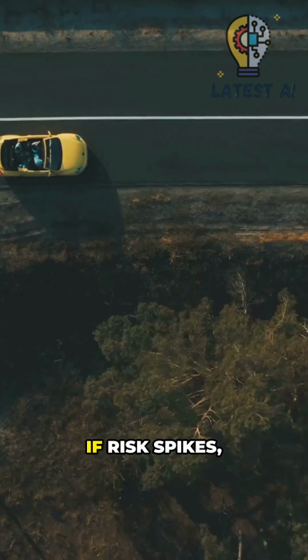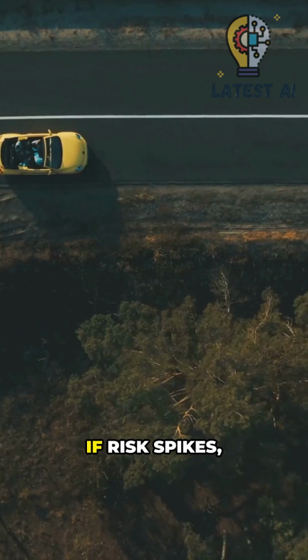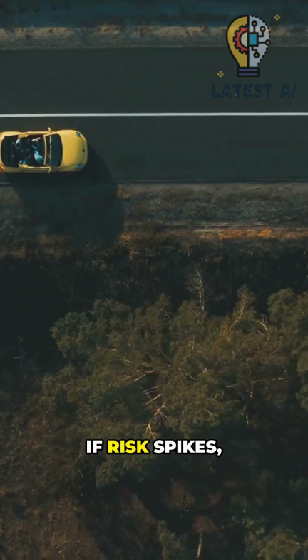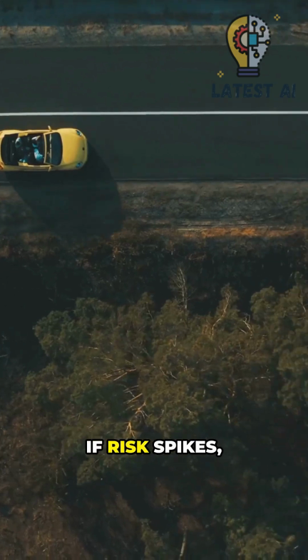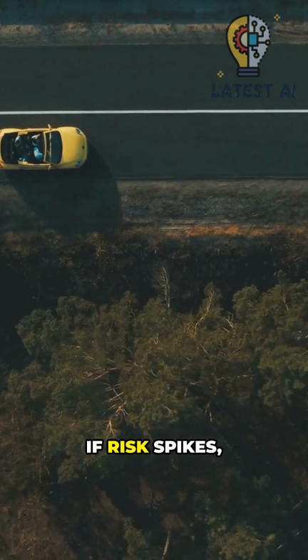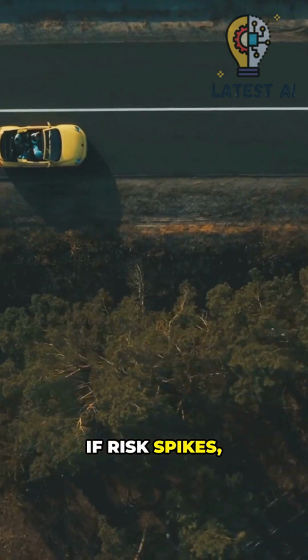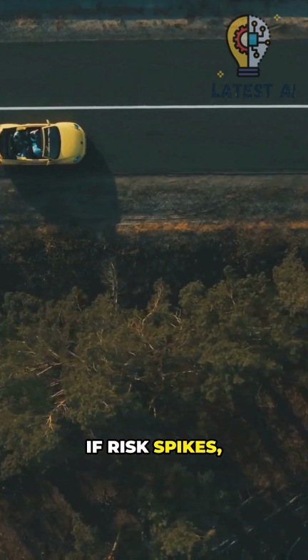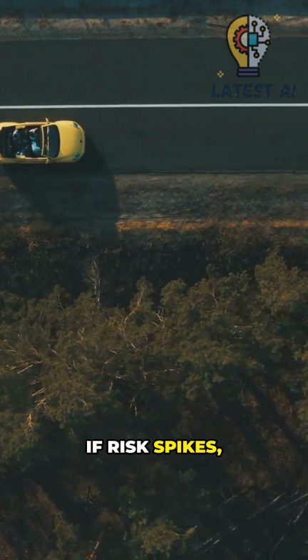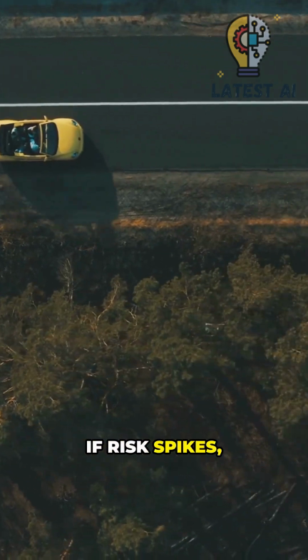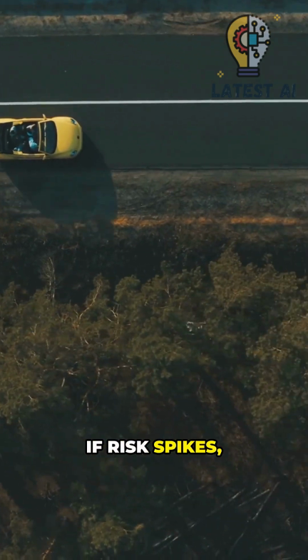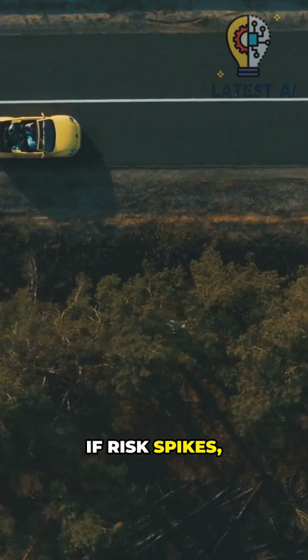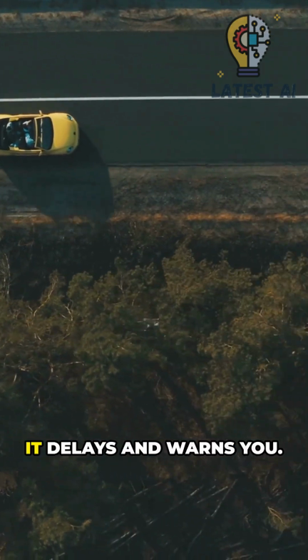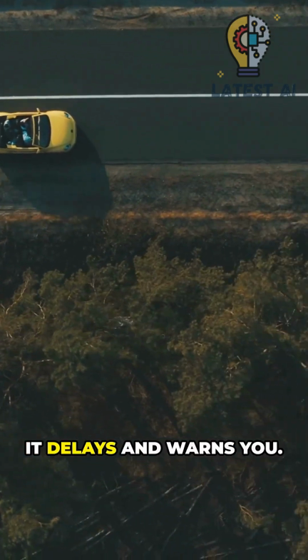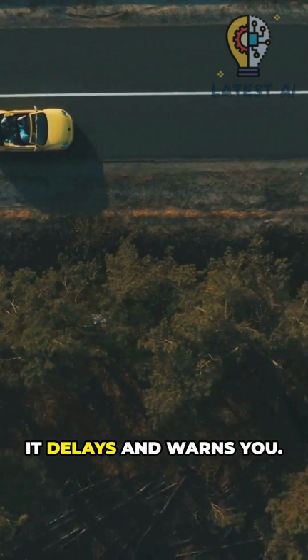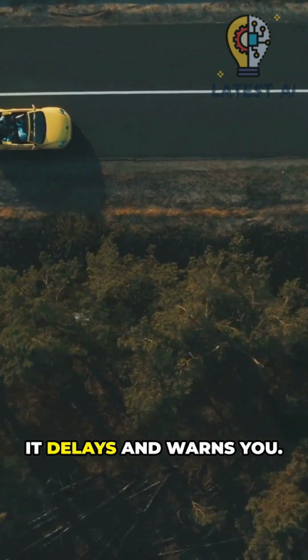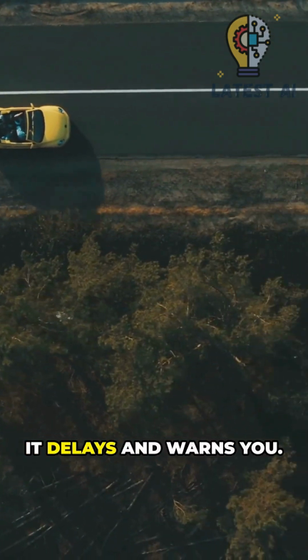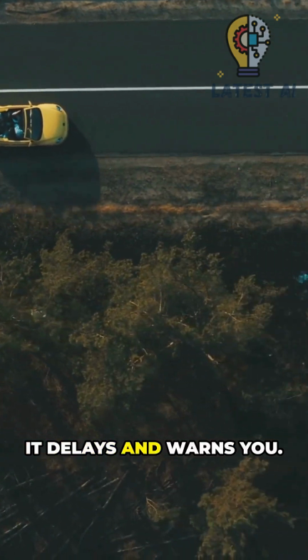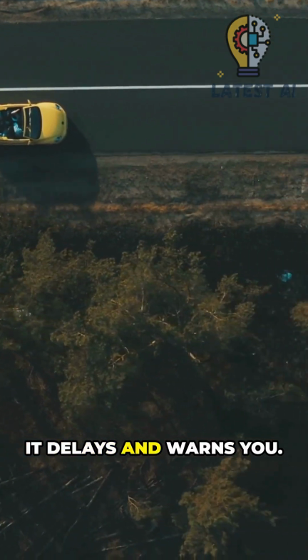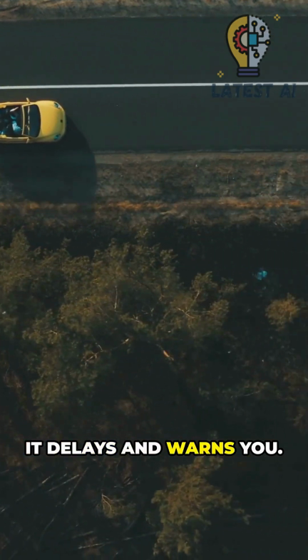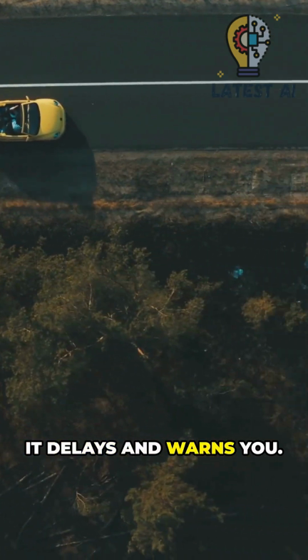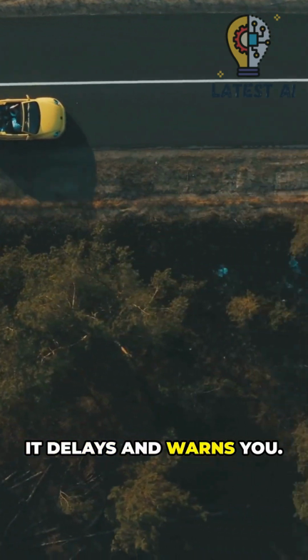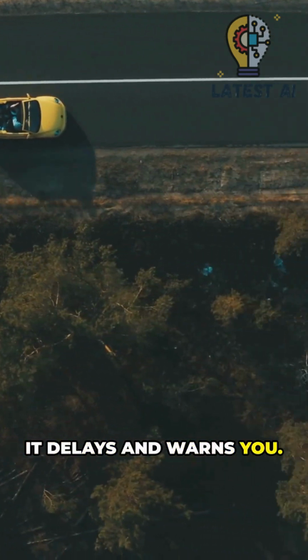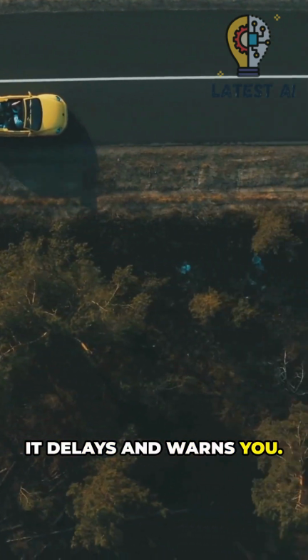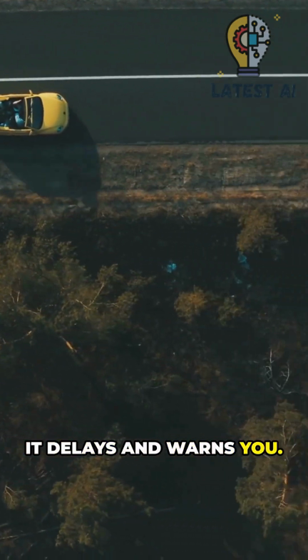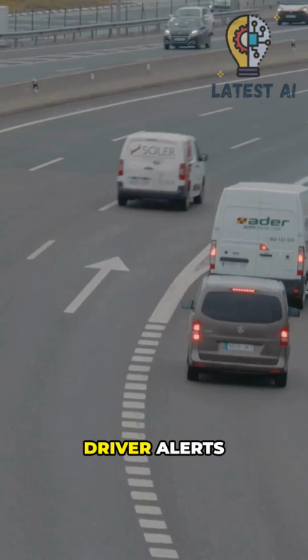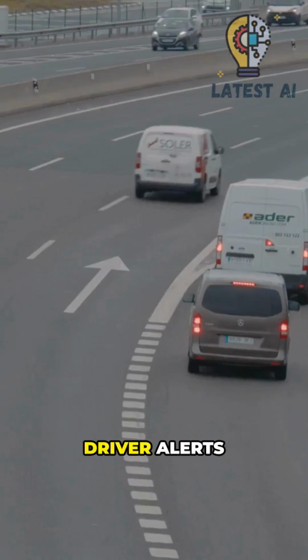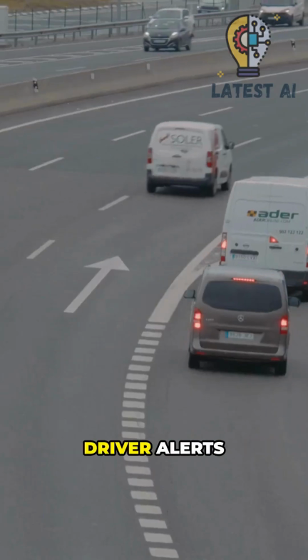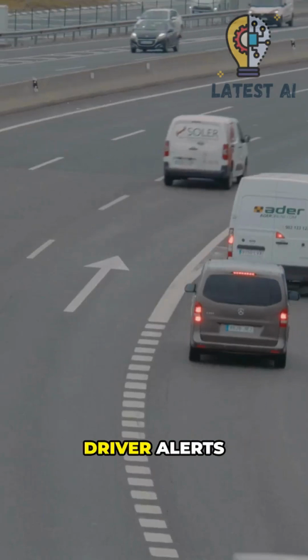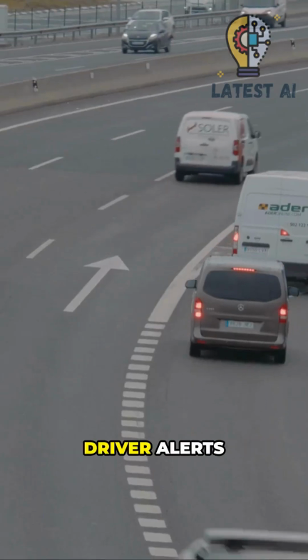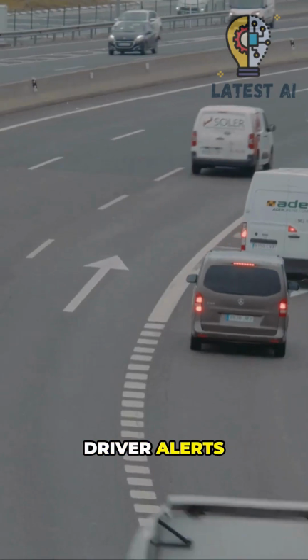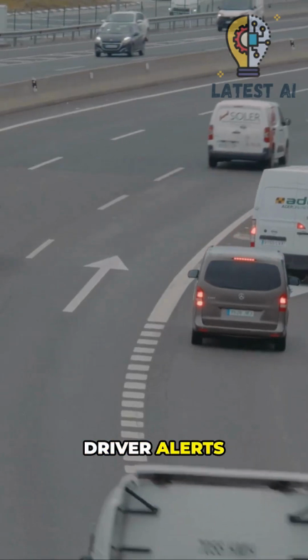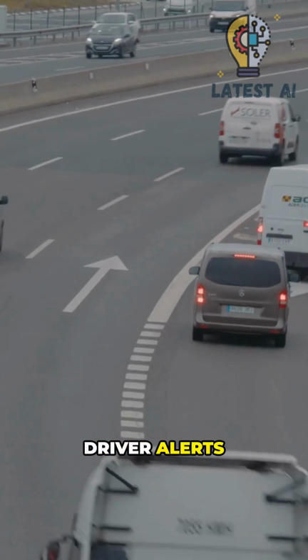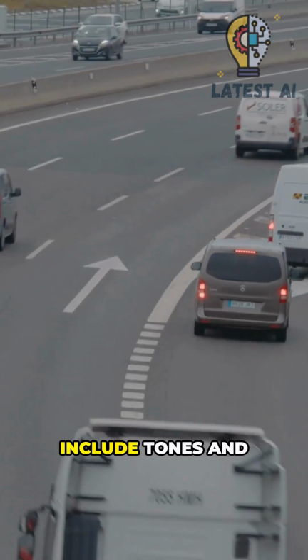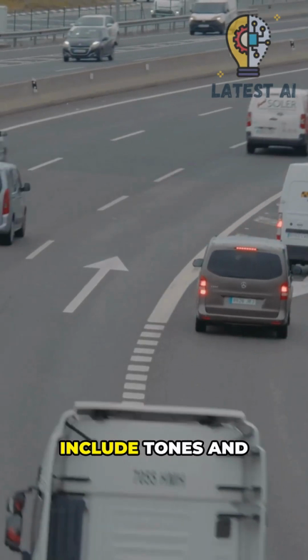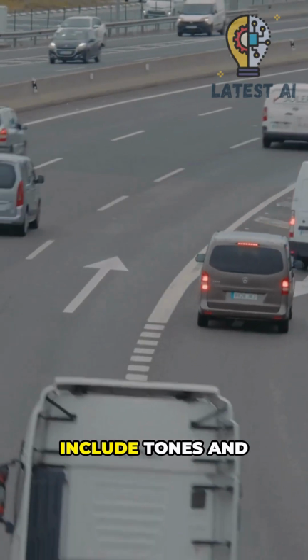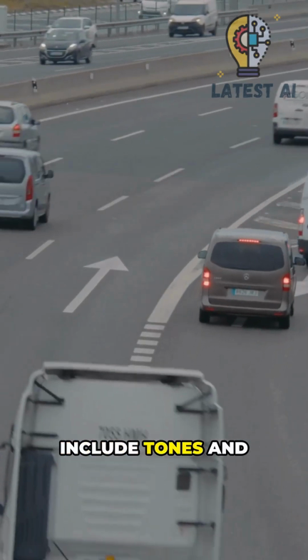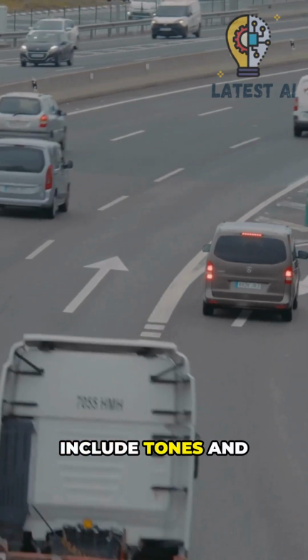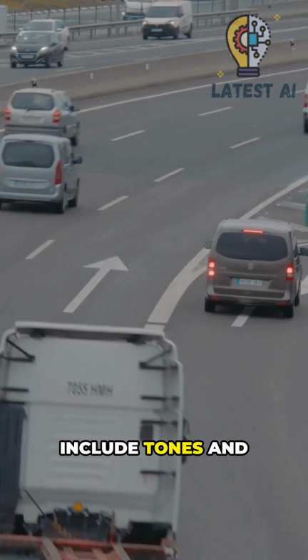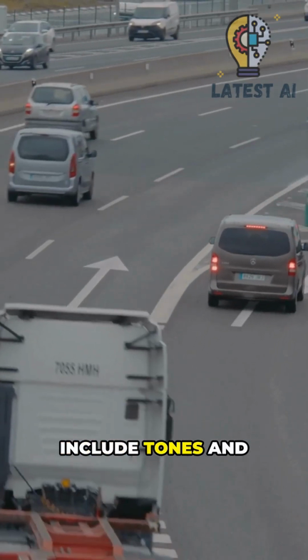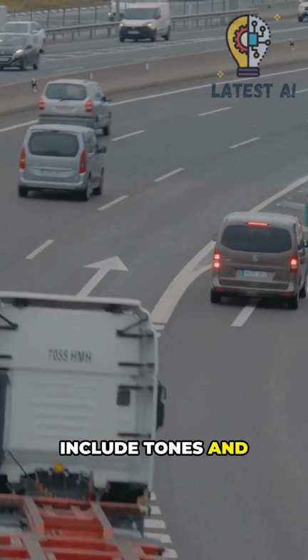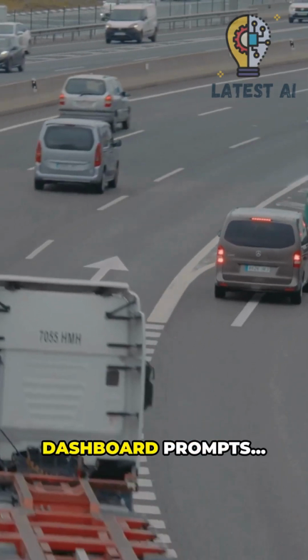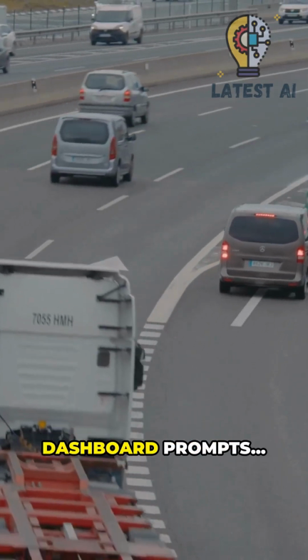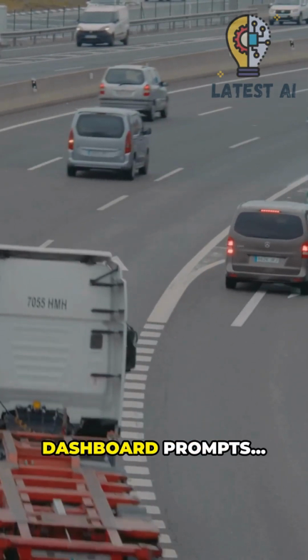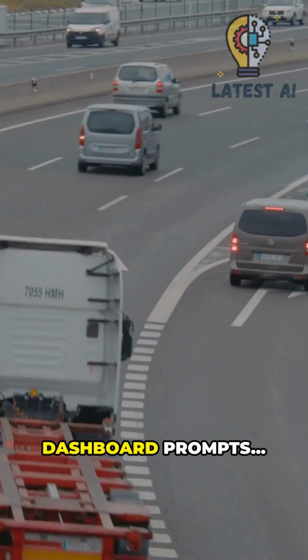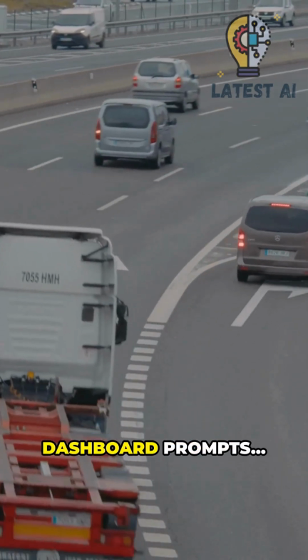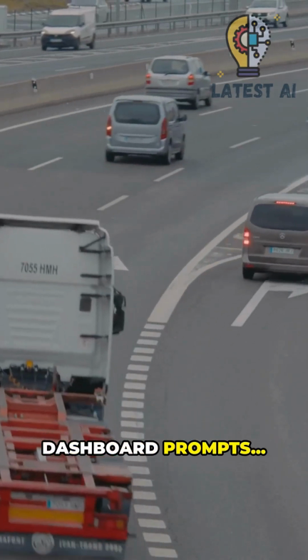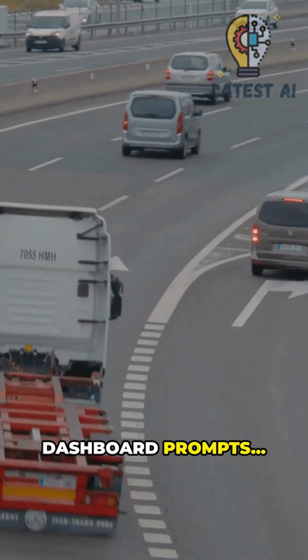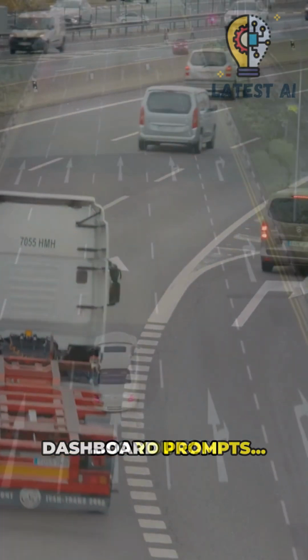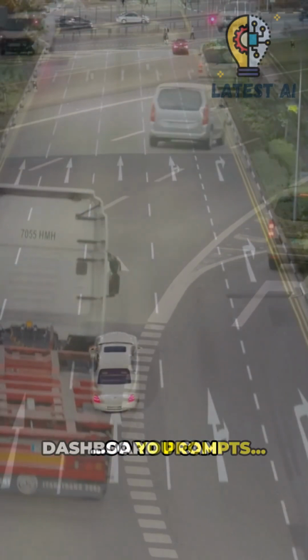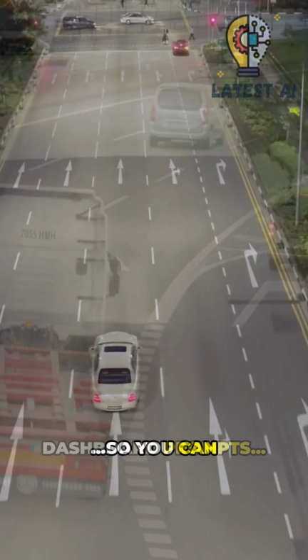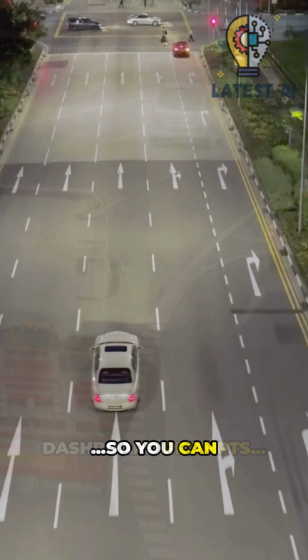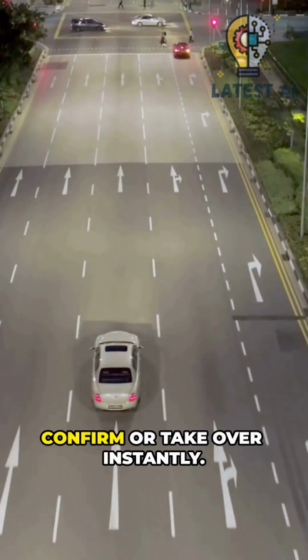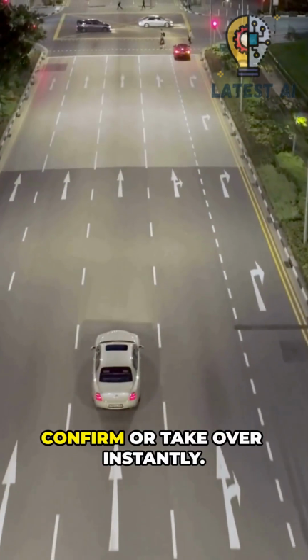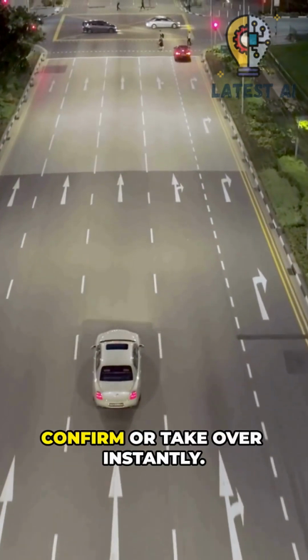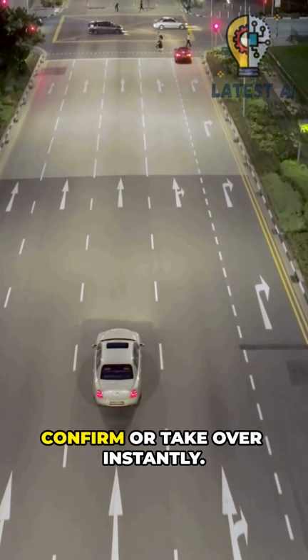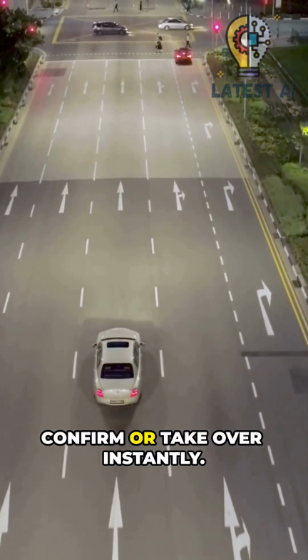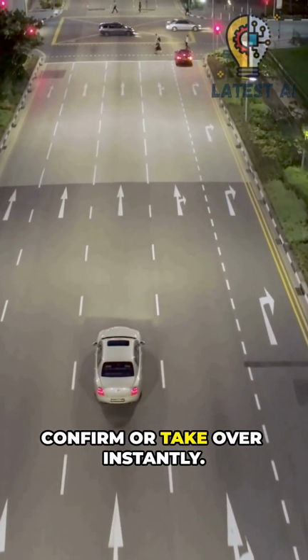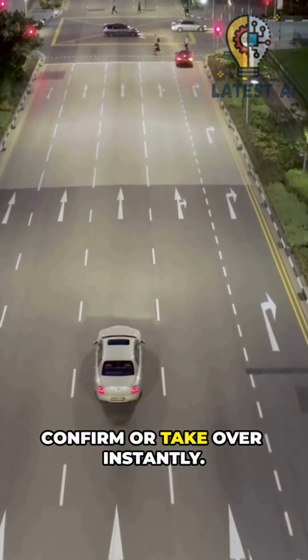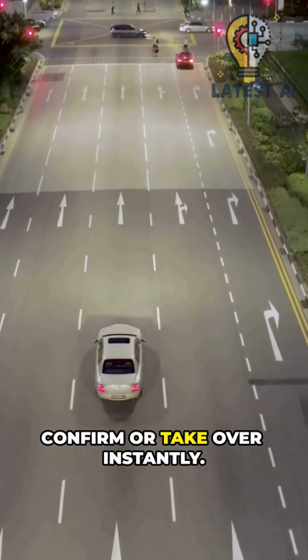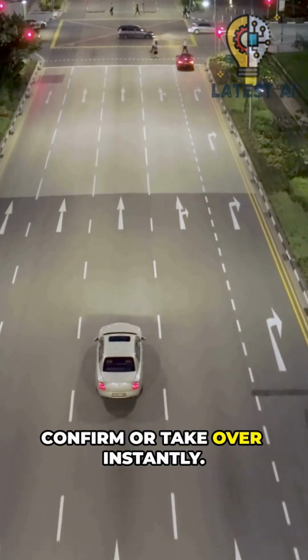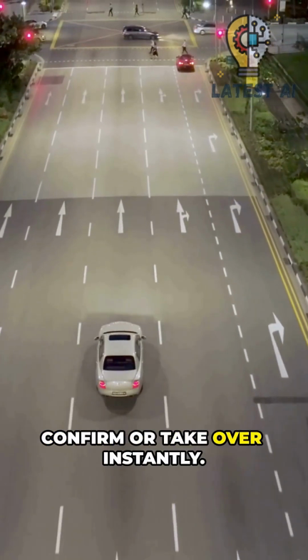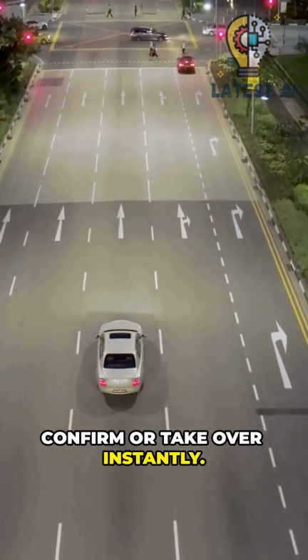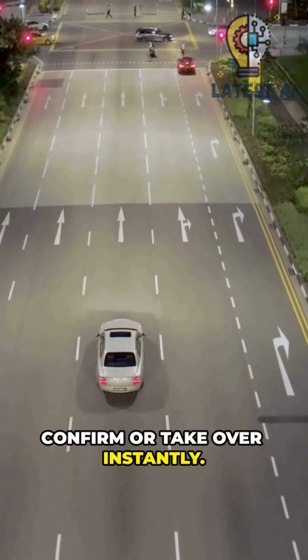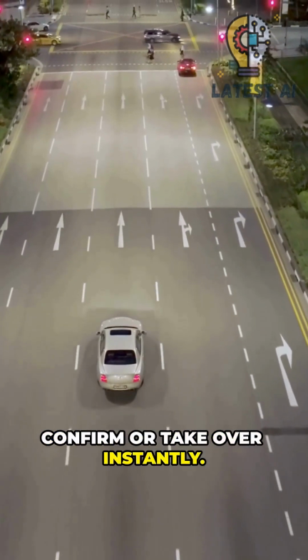If risk spikes, it delays and warns you. Driver alerts include tones and dashboard prompts.